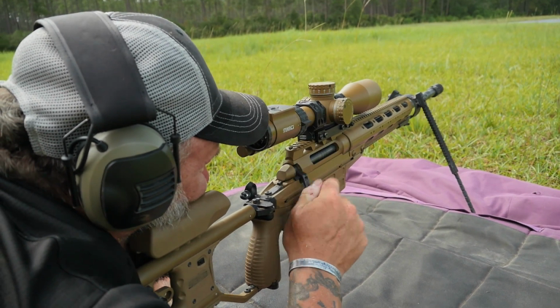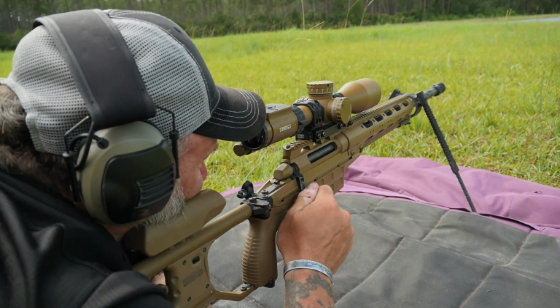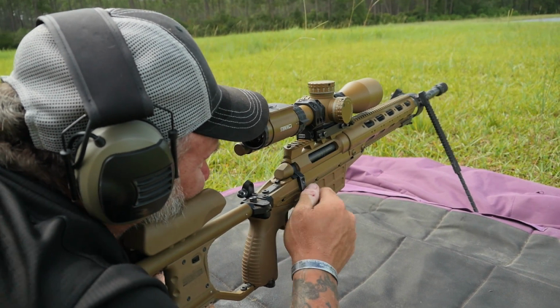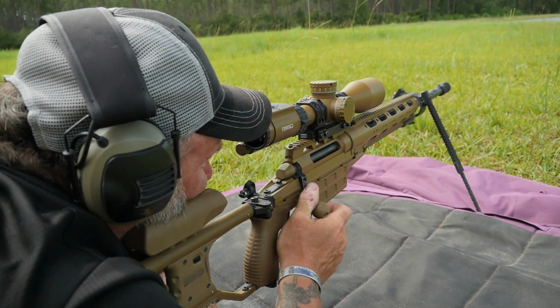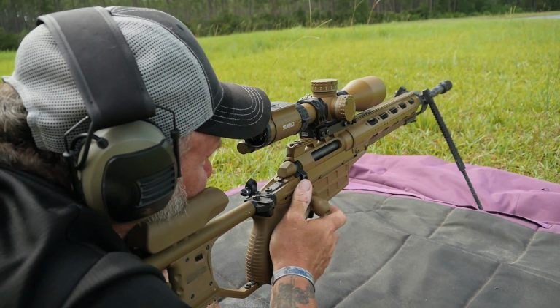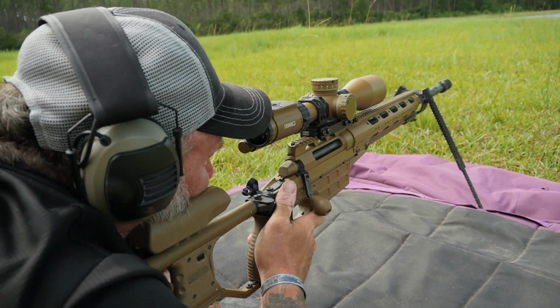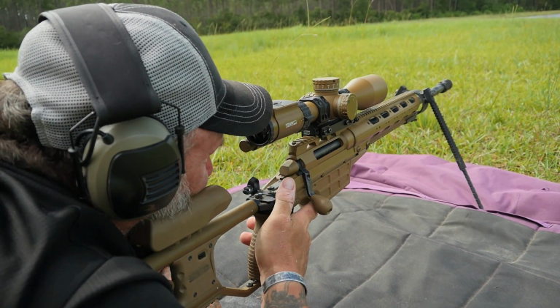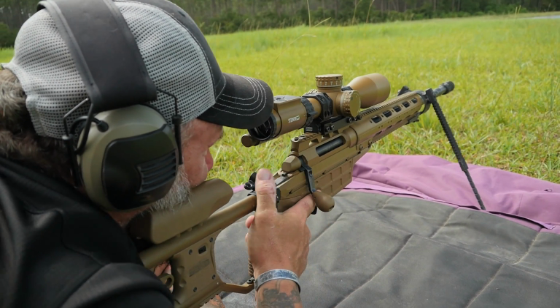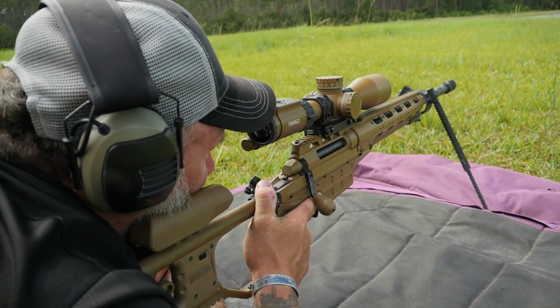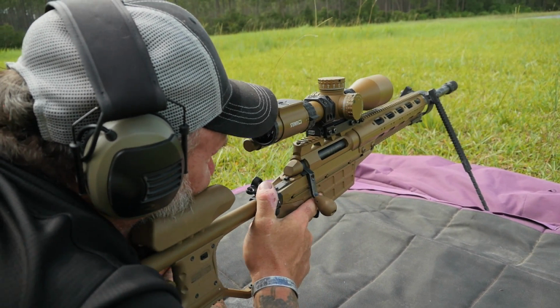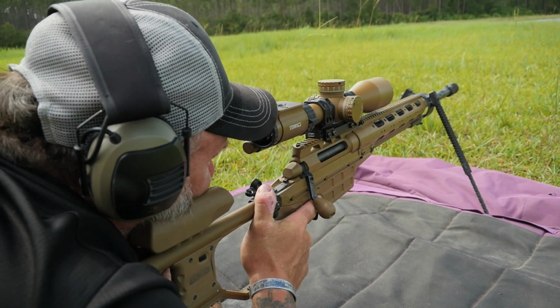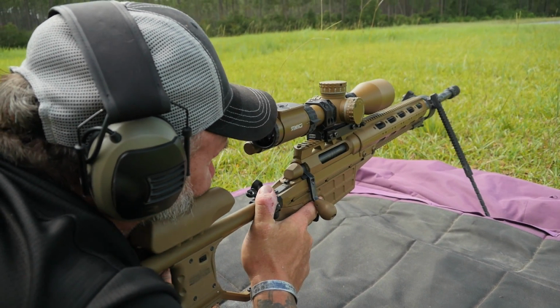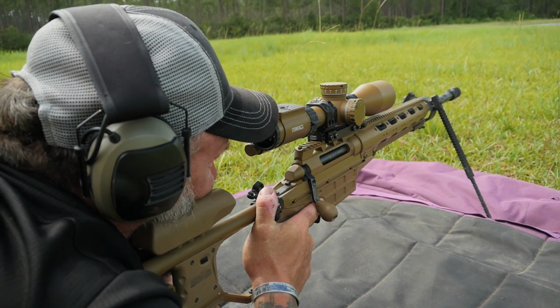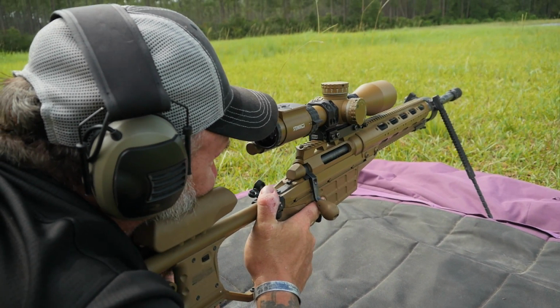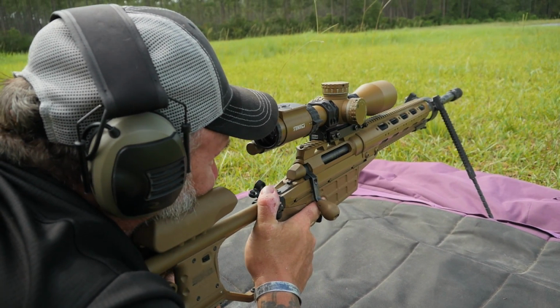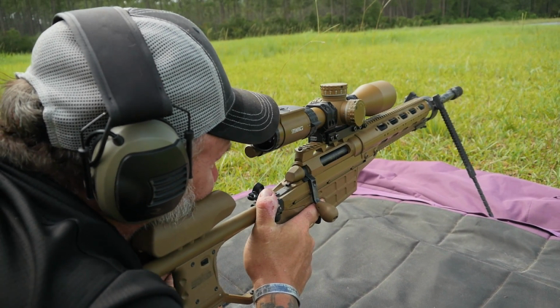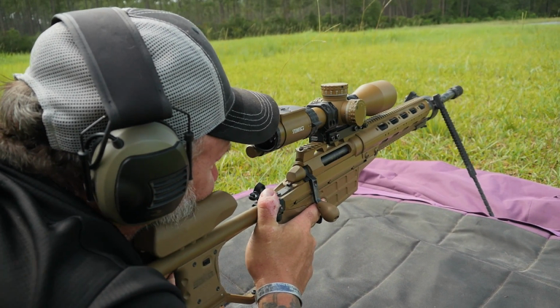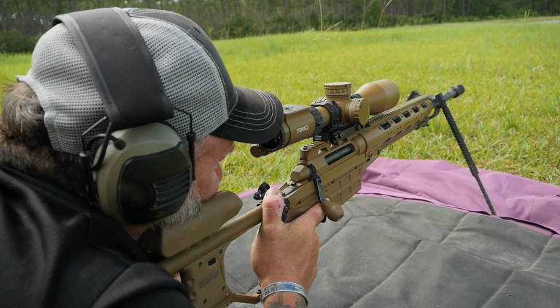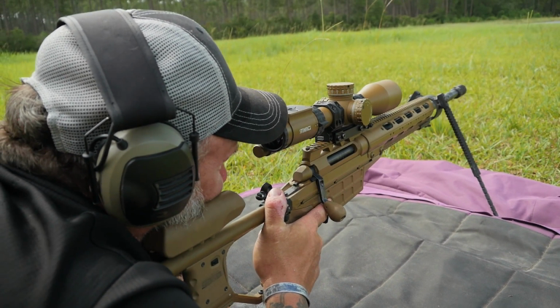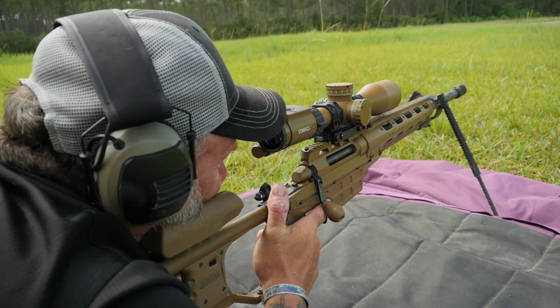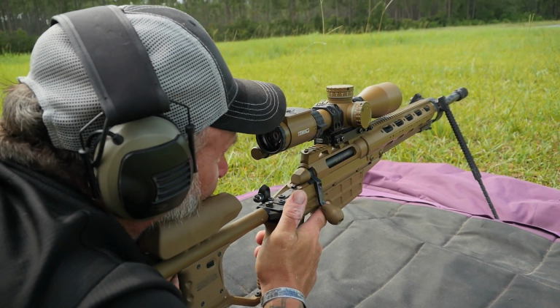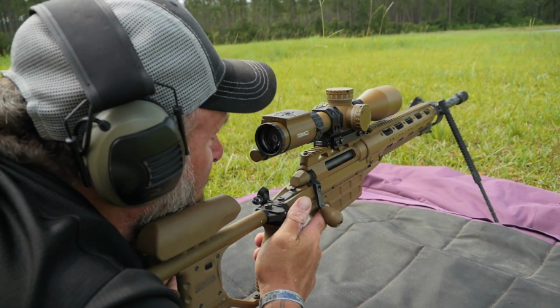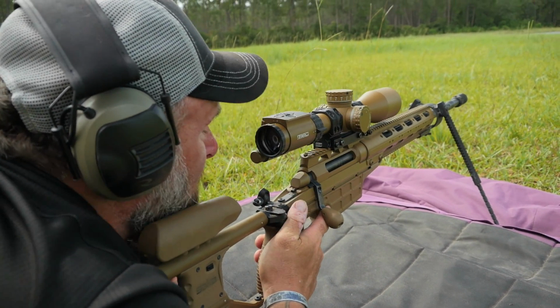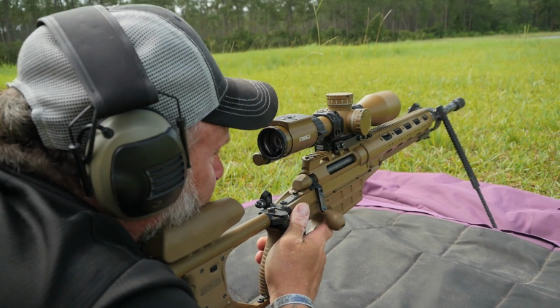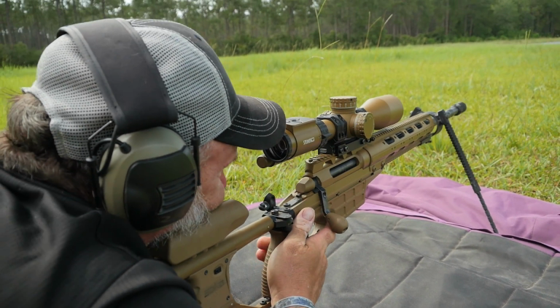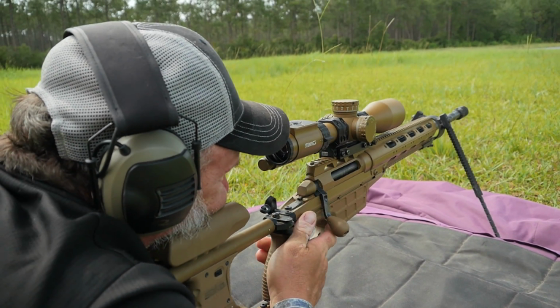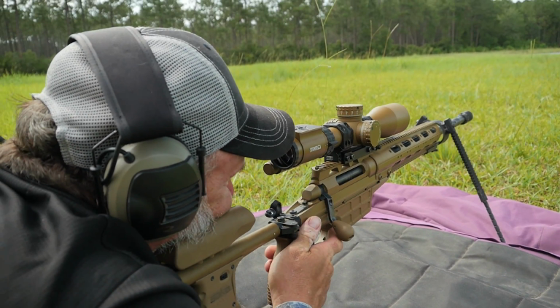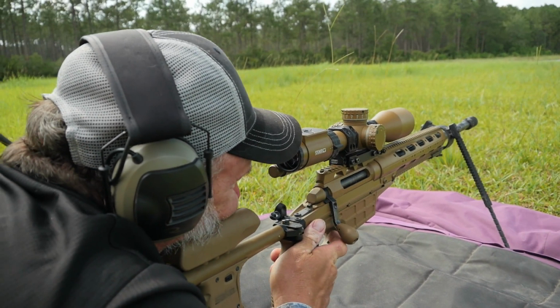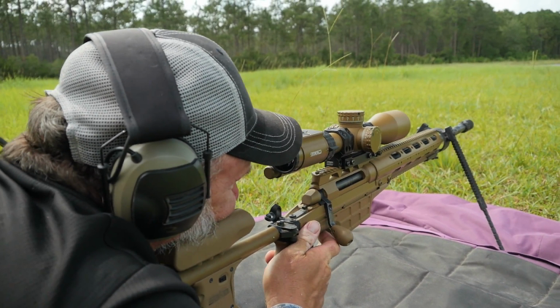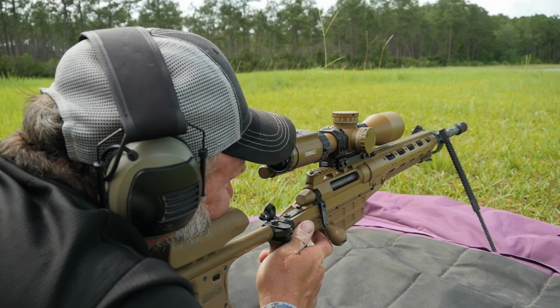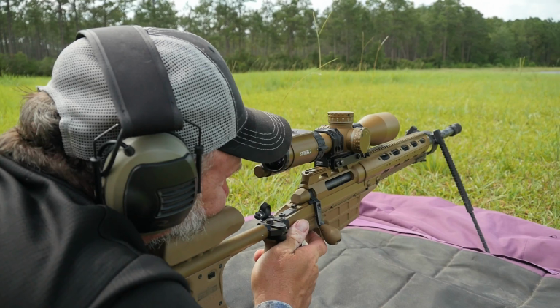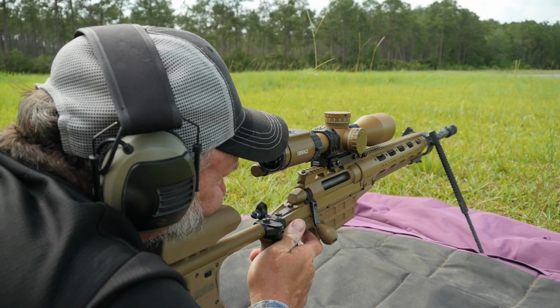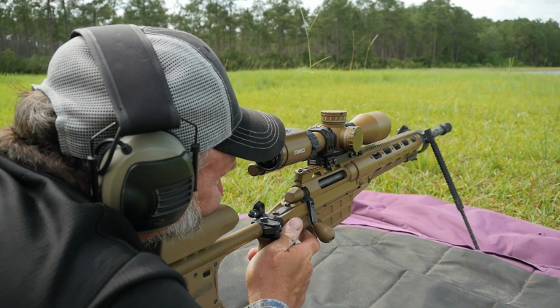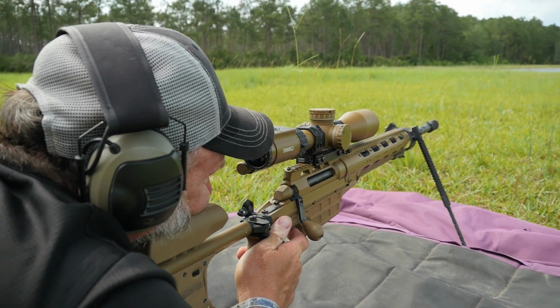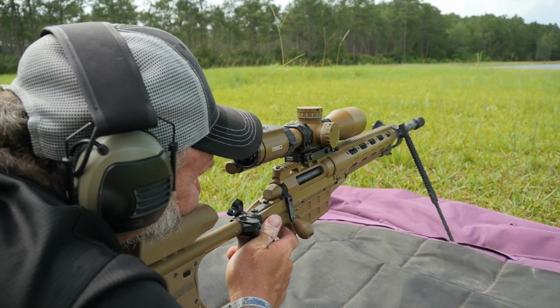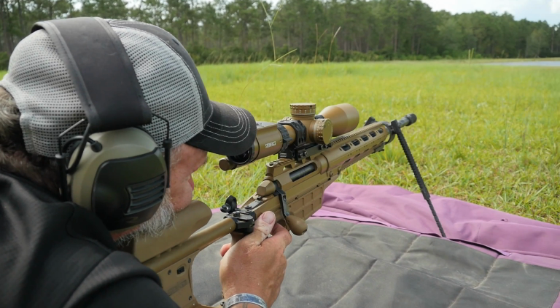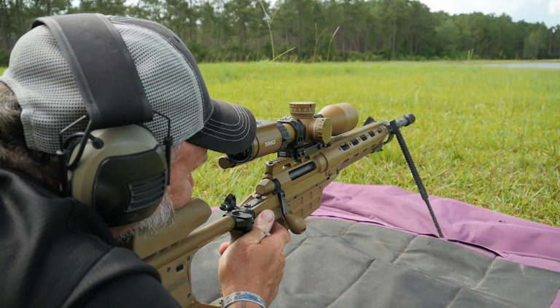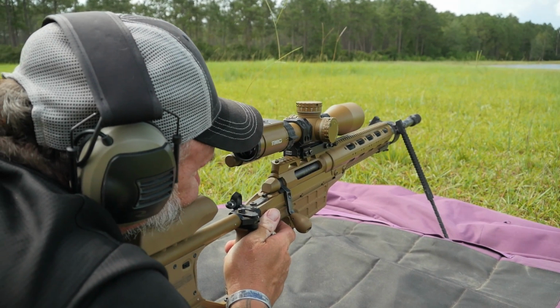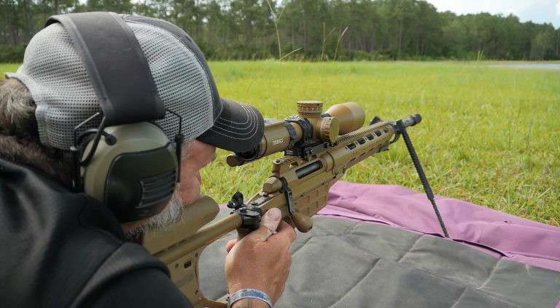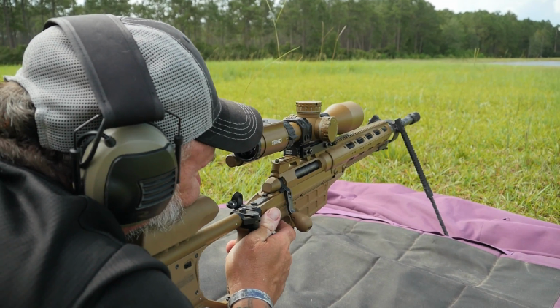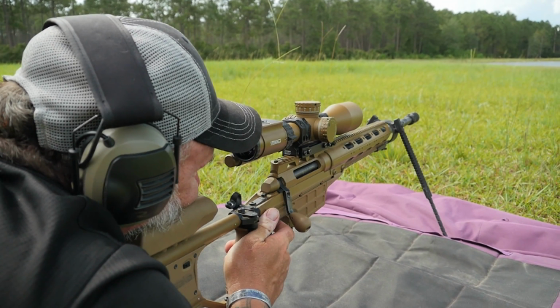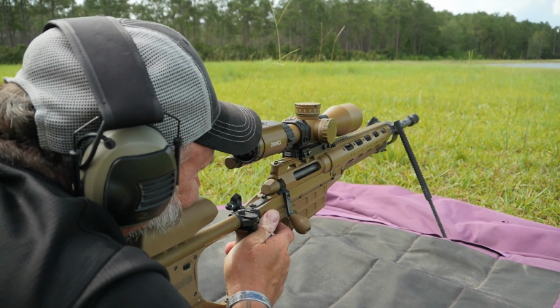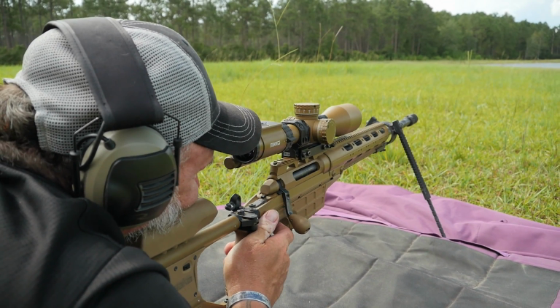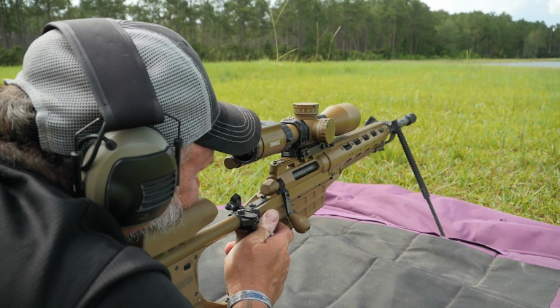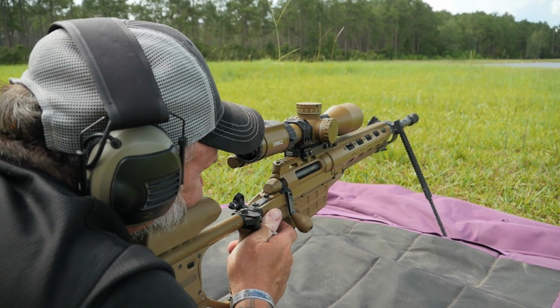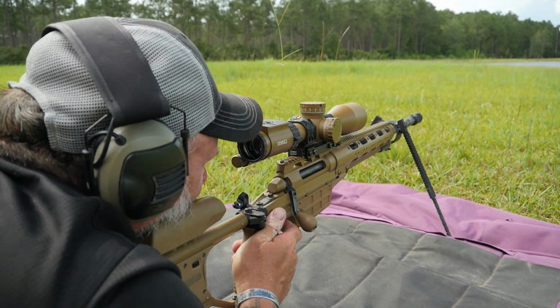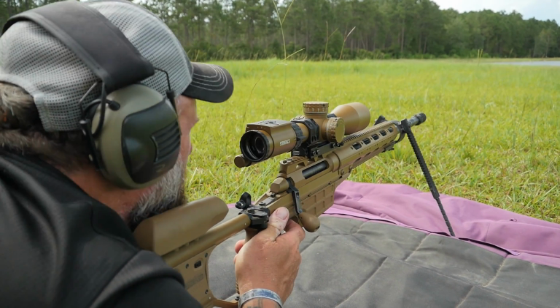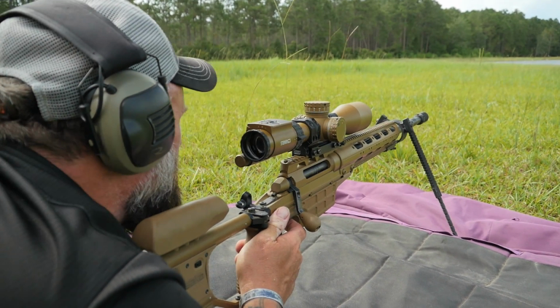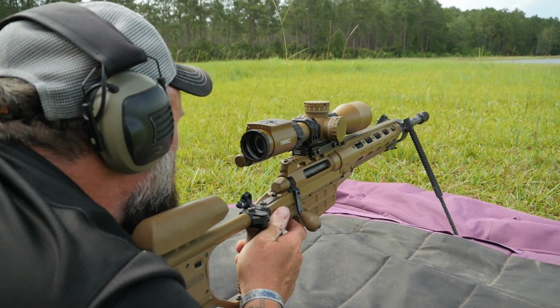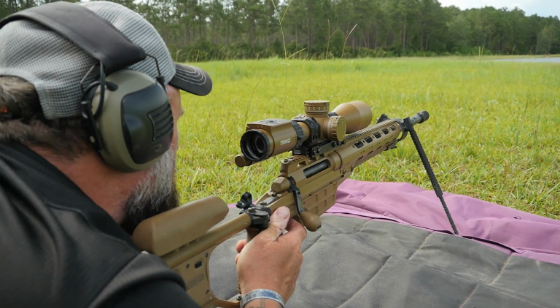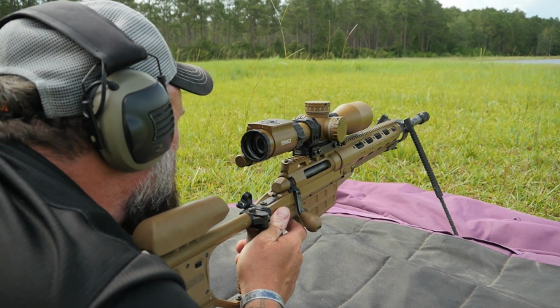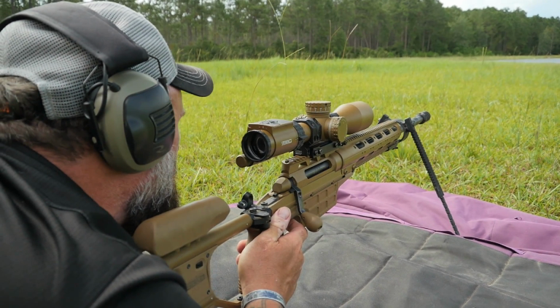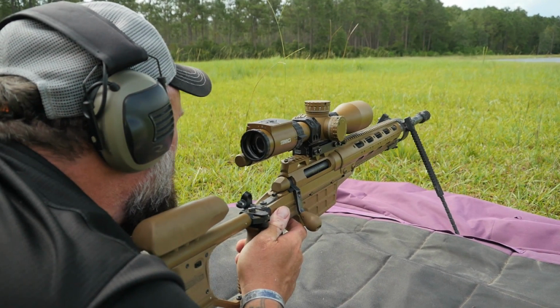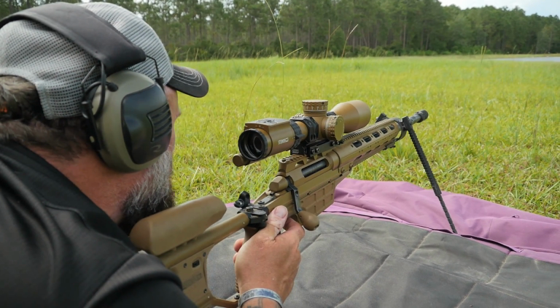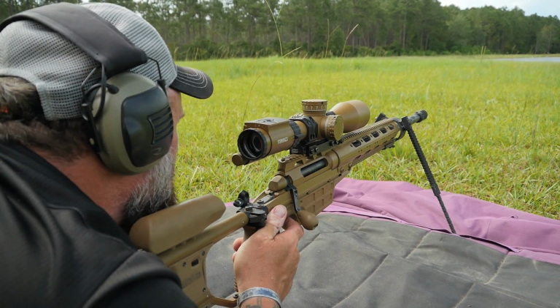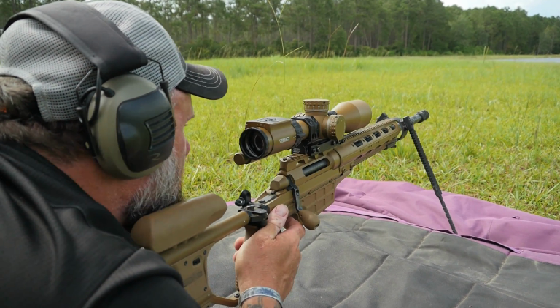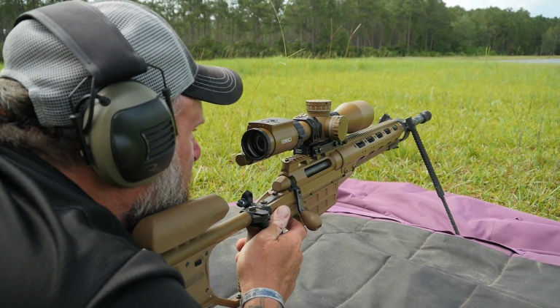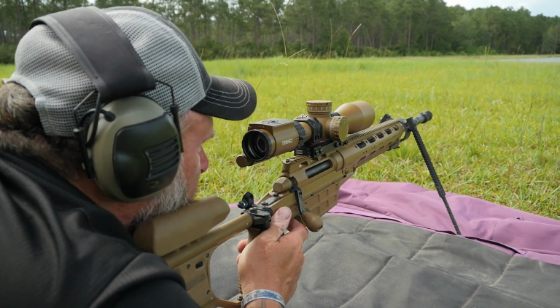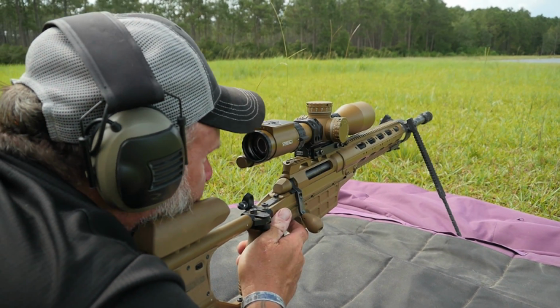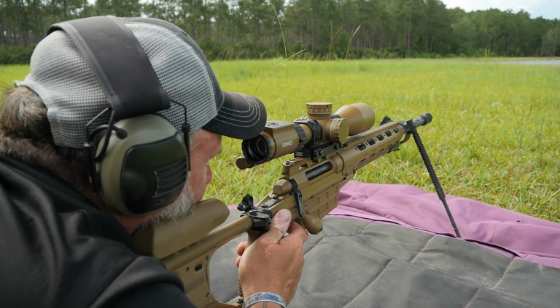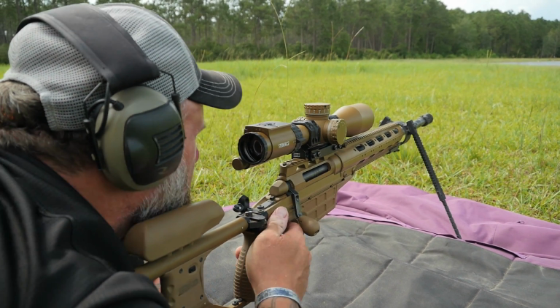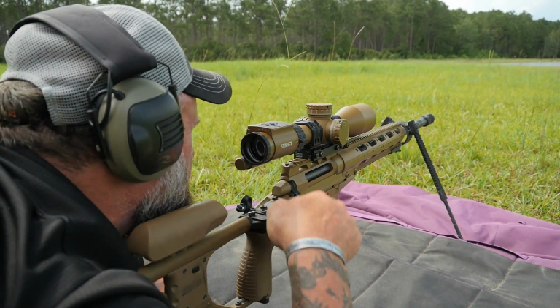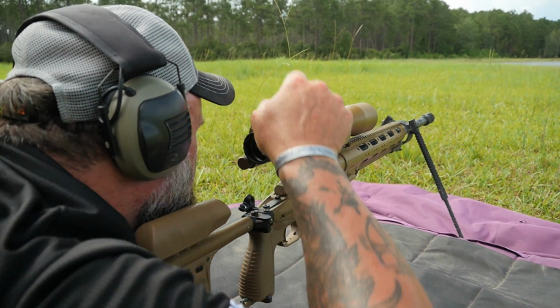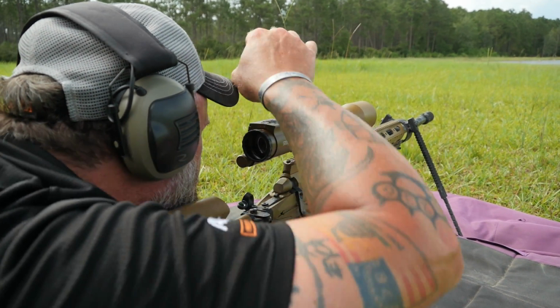With the resurgence of the 6.5 Creedmoor and some of these other super-hot burning rounds, guys don't realize that your barrels can burn out fast. Your throats get scorched because those bullets are coming a lot faster and a lot hotter than a .308.